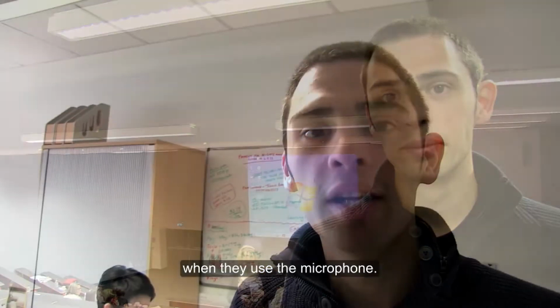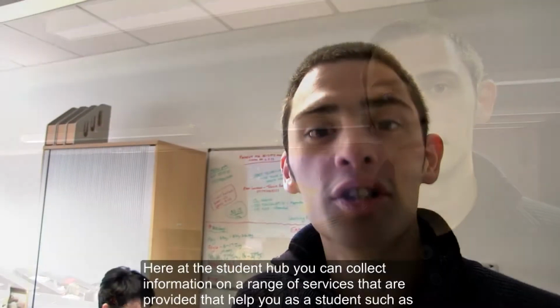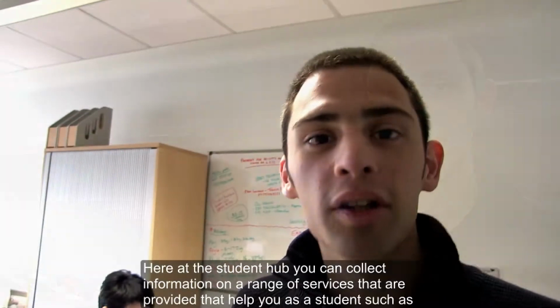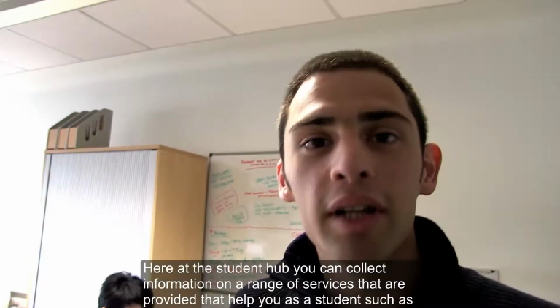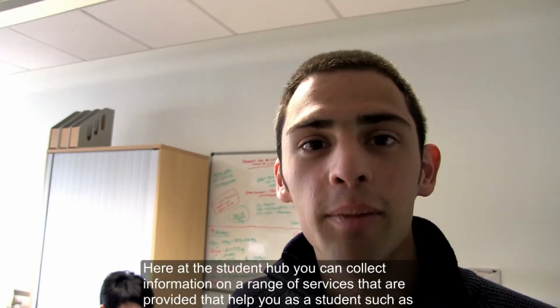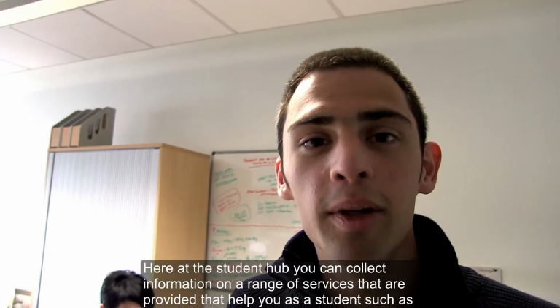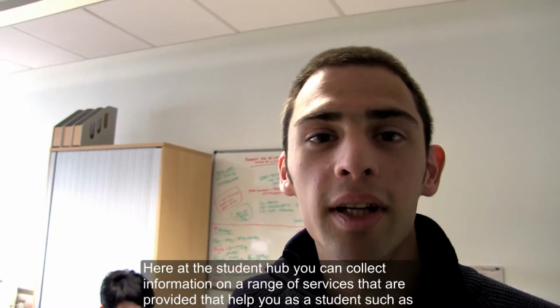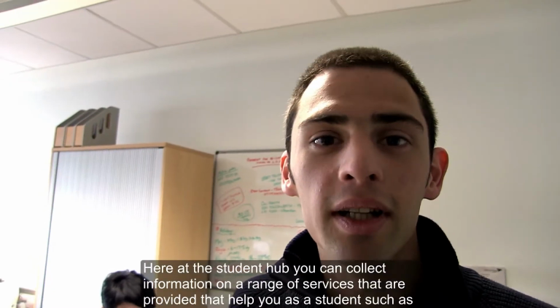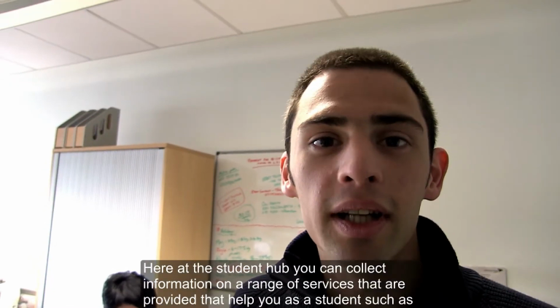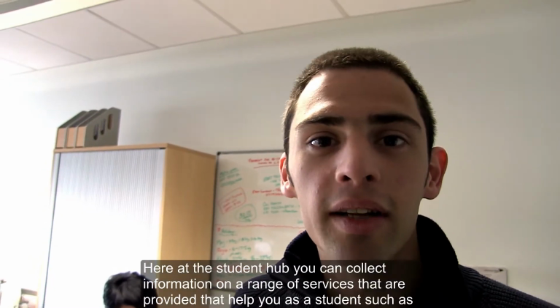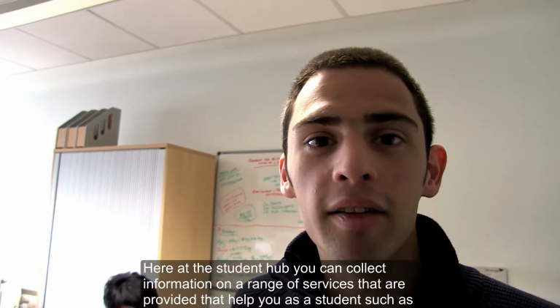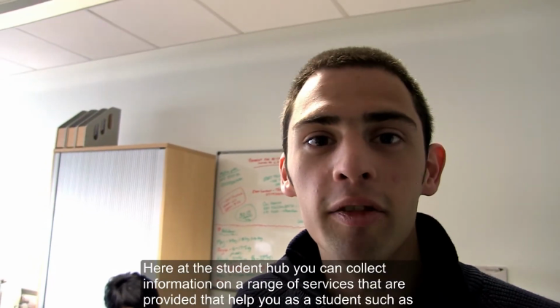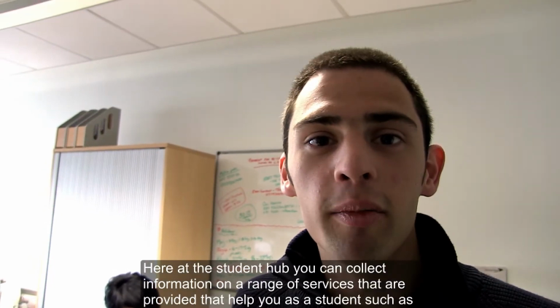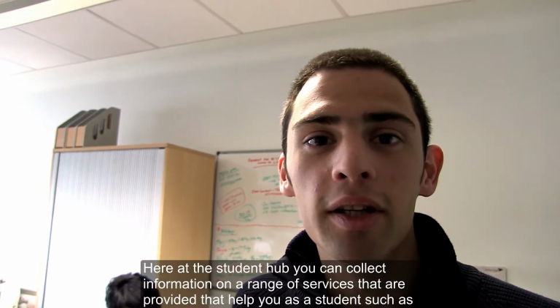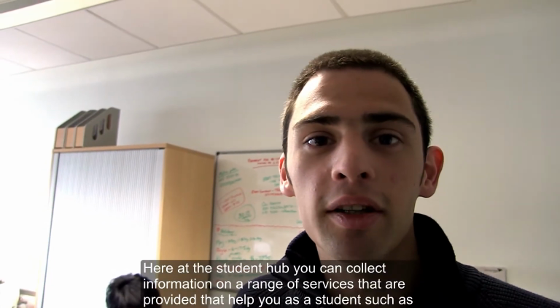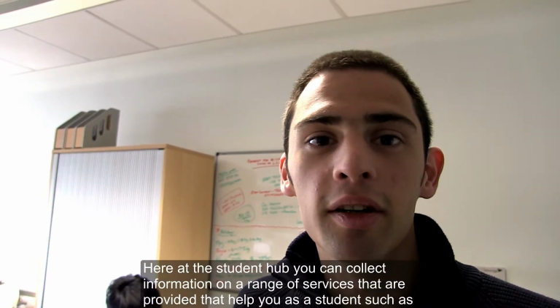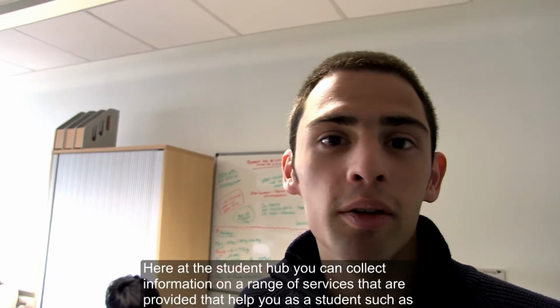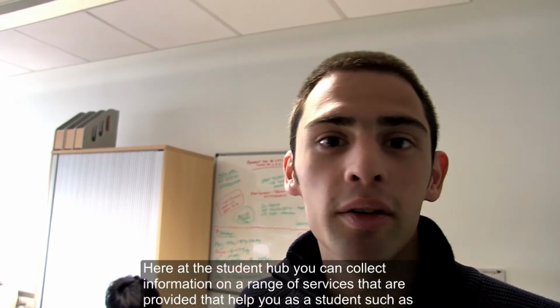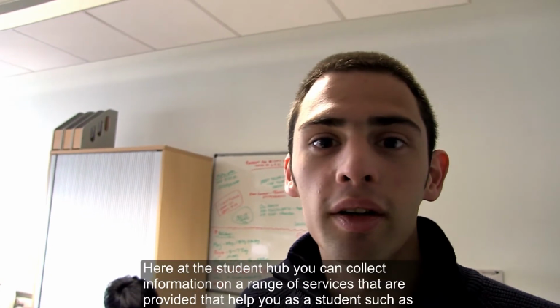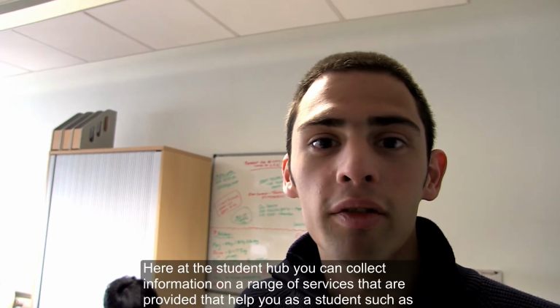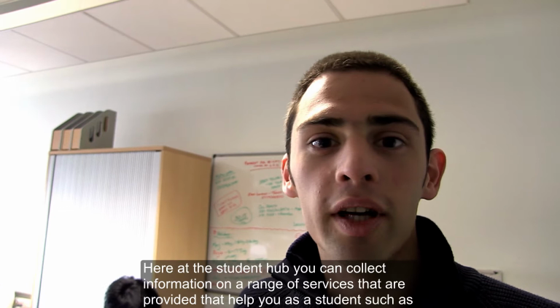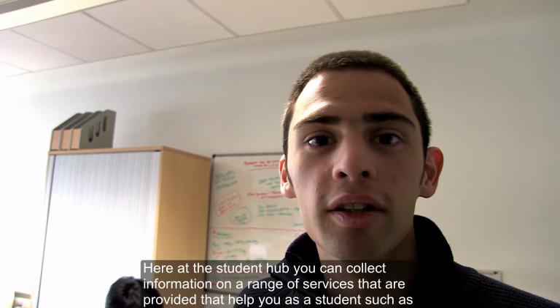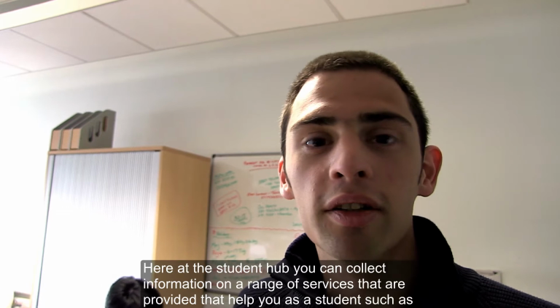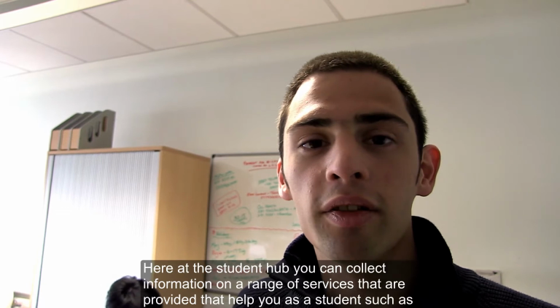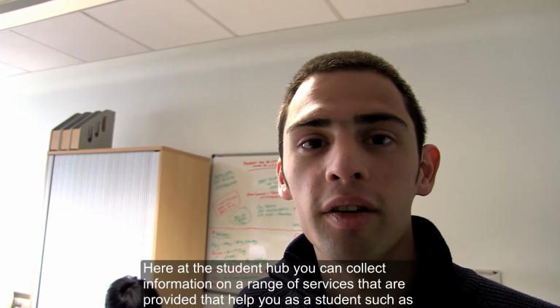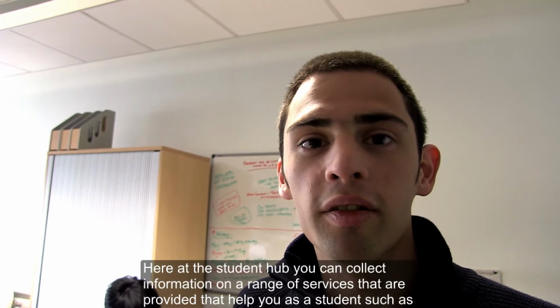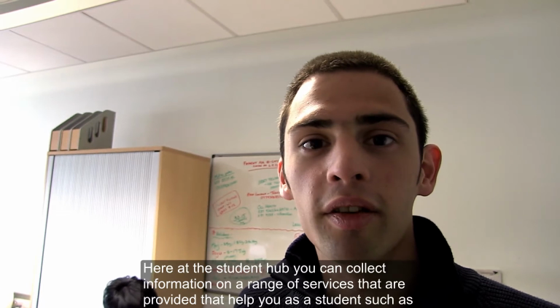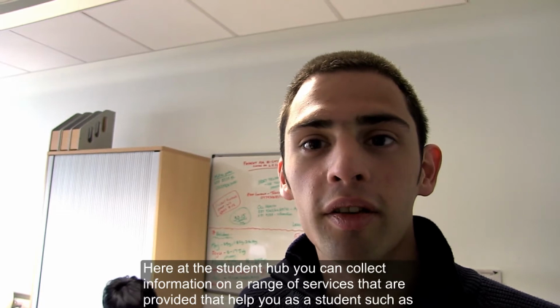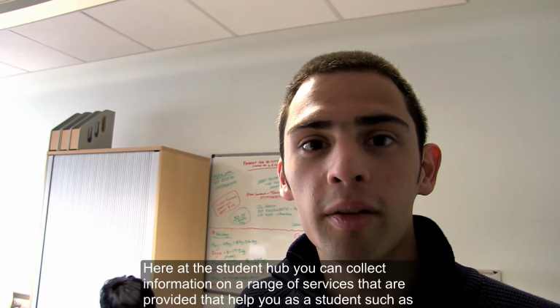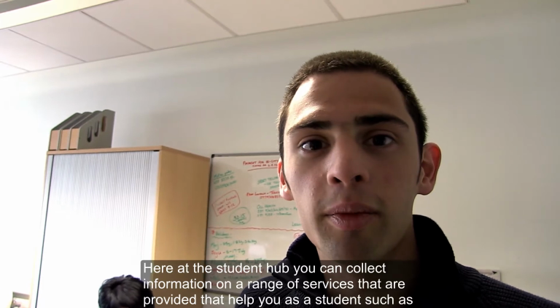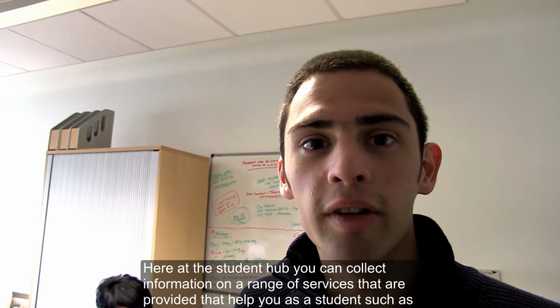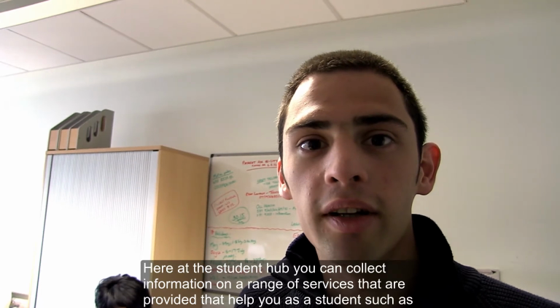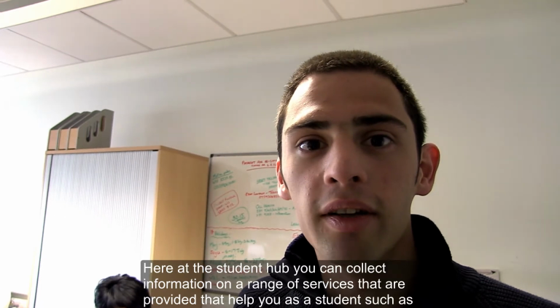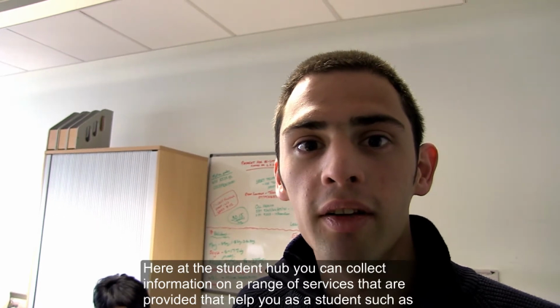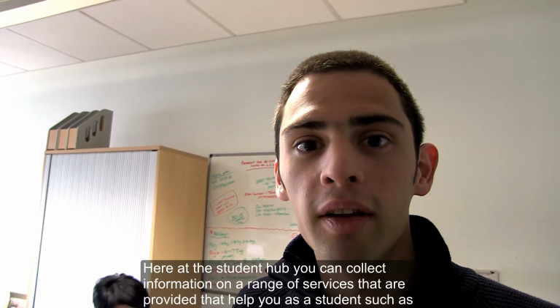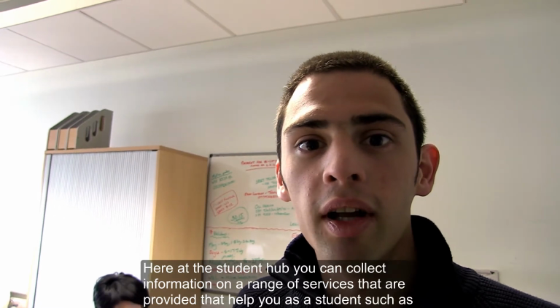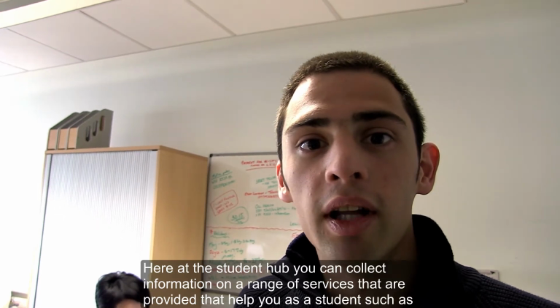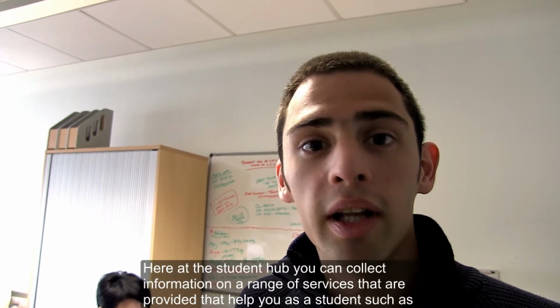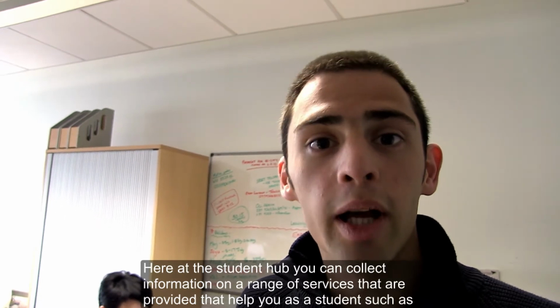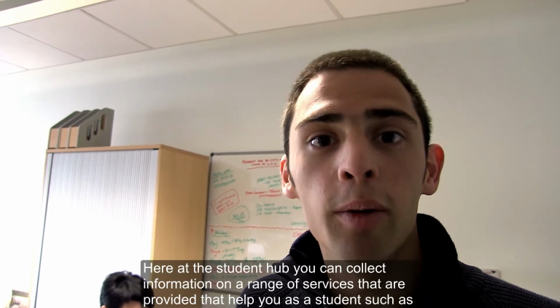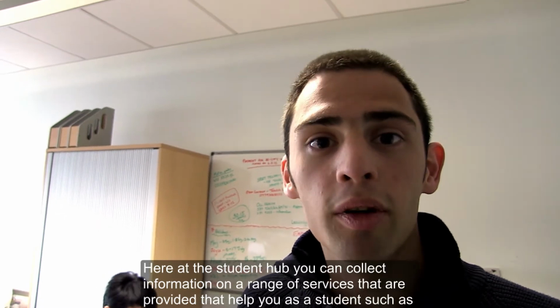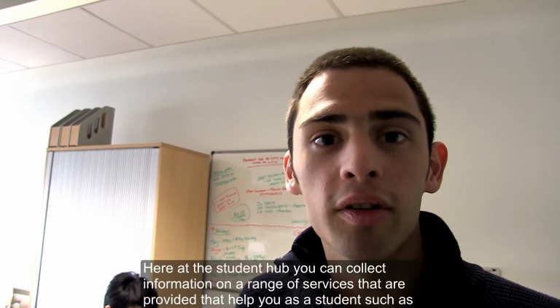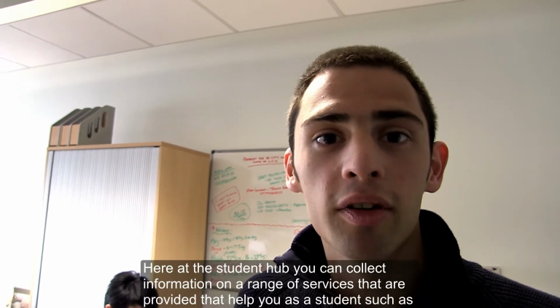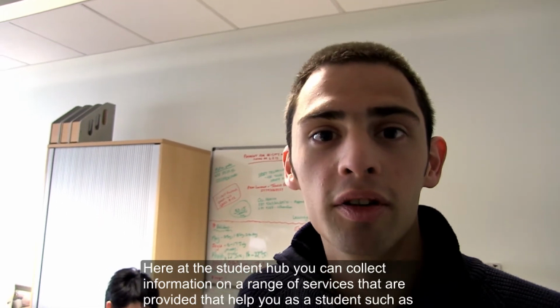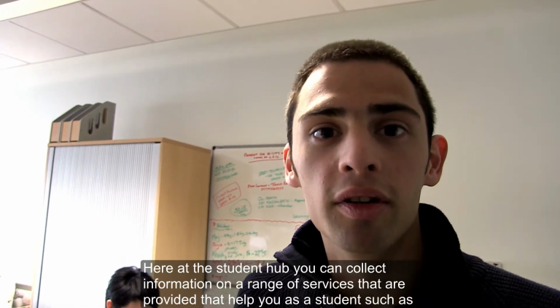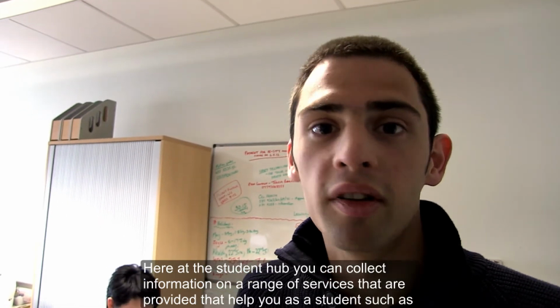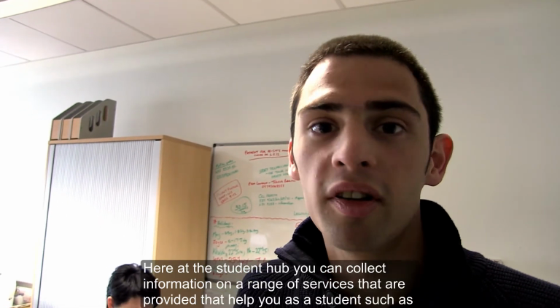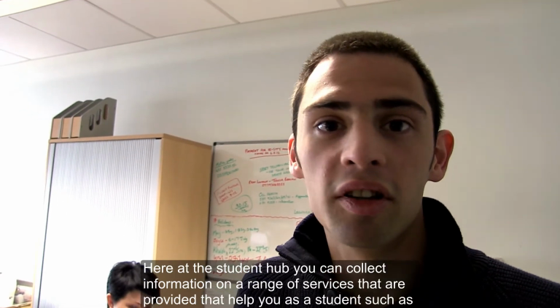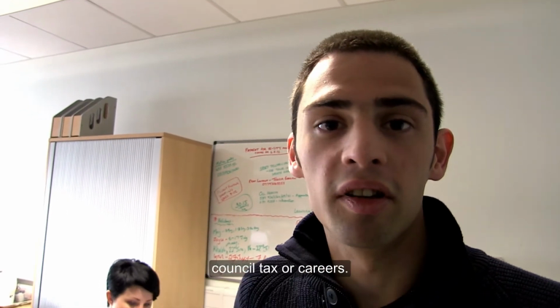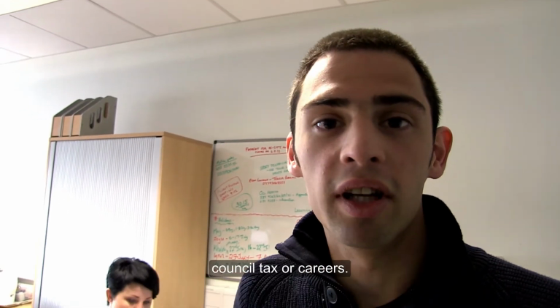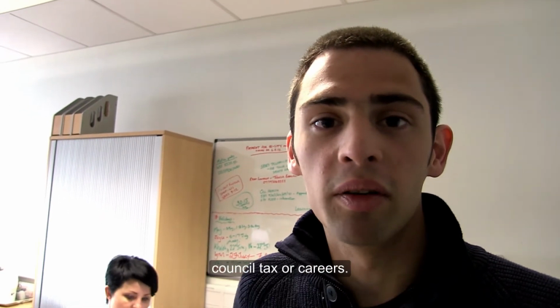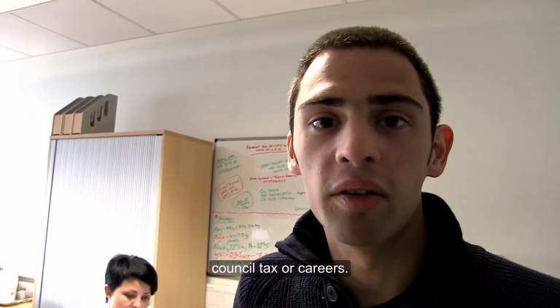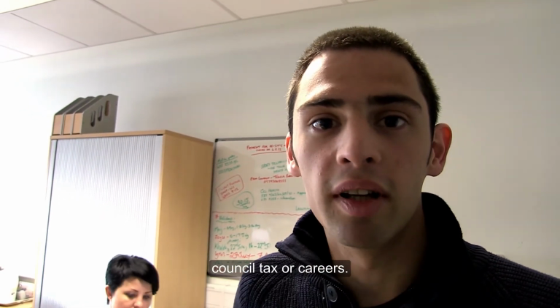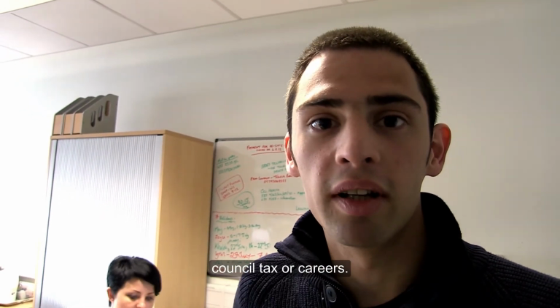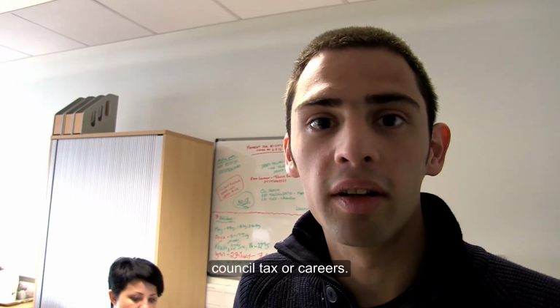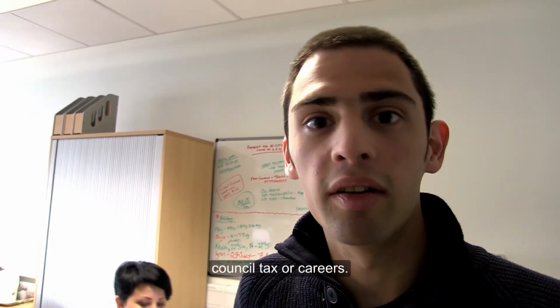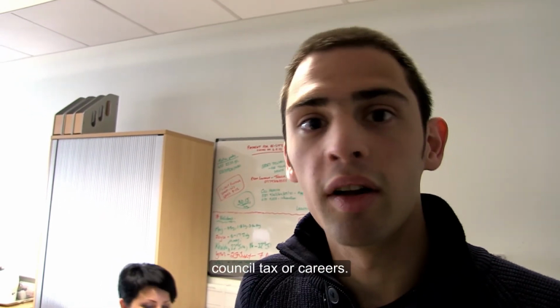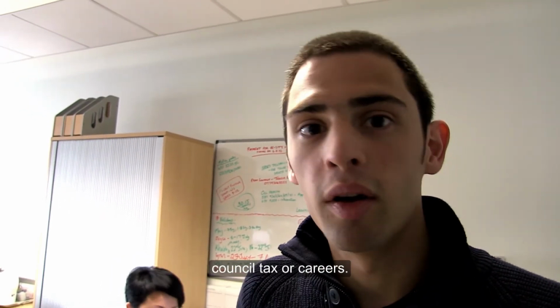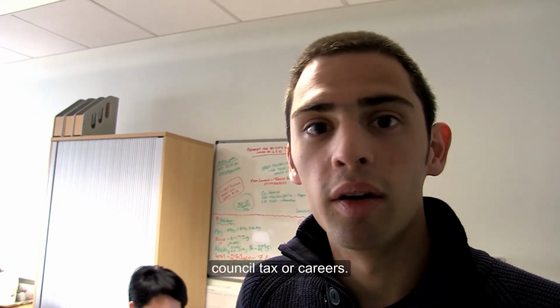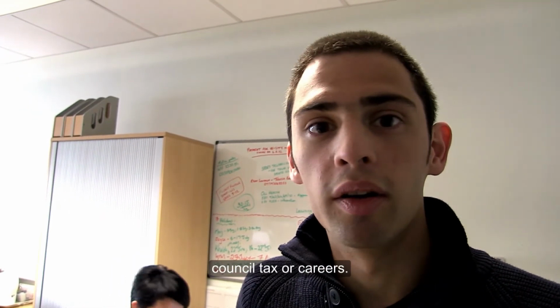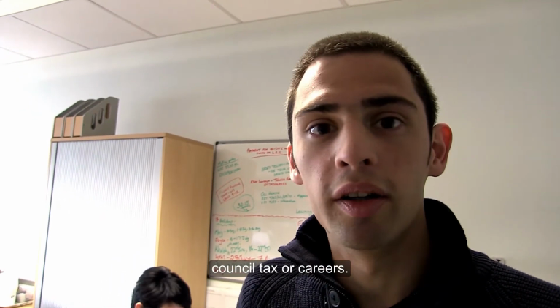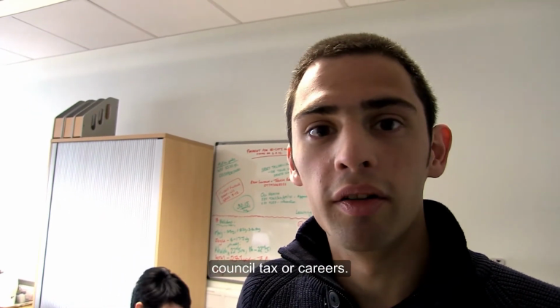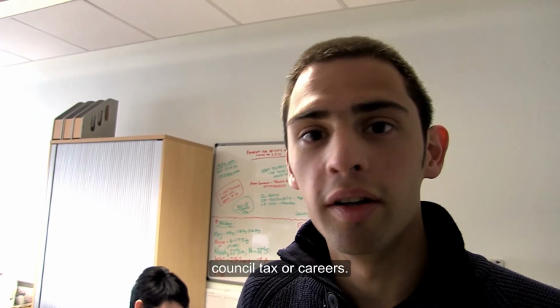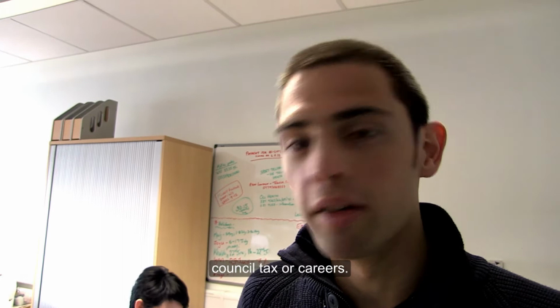Here at the Student Hub you can collect information on a range of services that are provided to help you as a student, such as campus advice or careers.